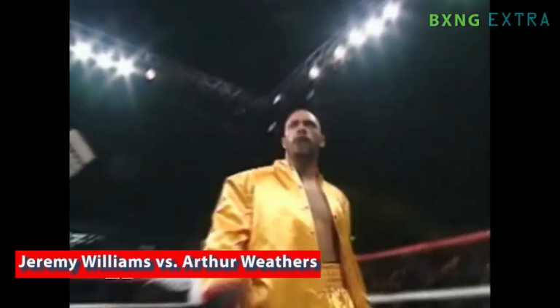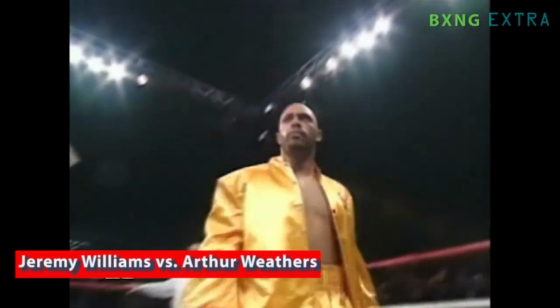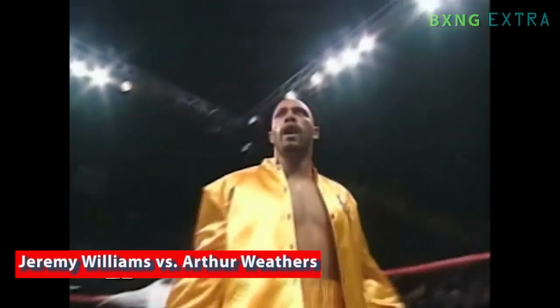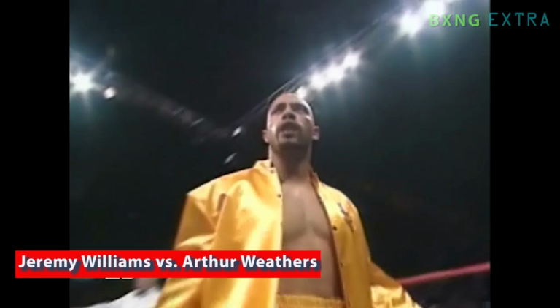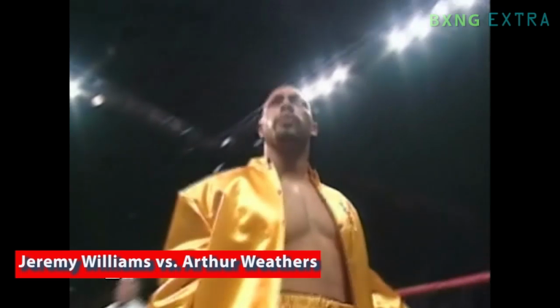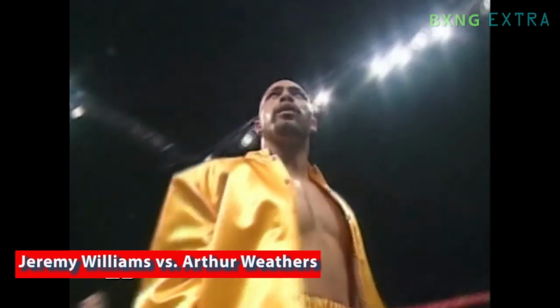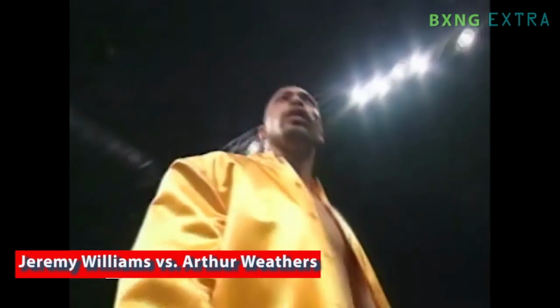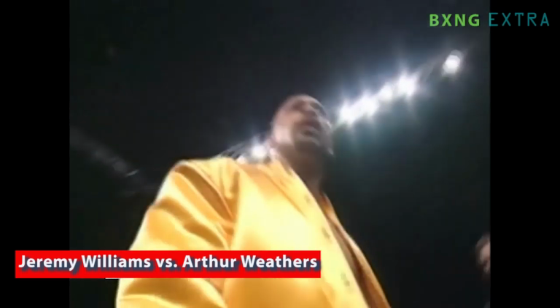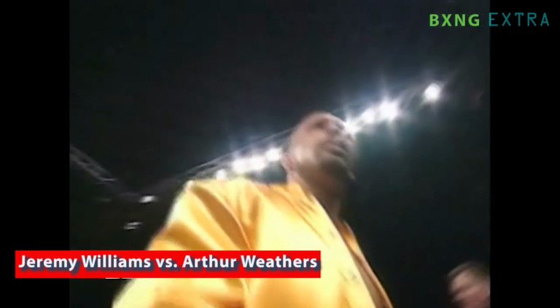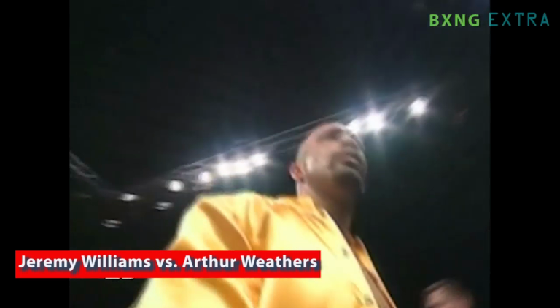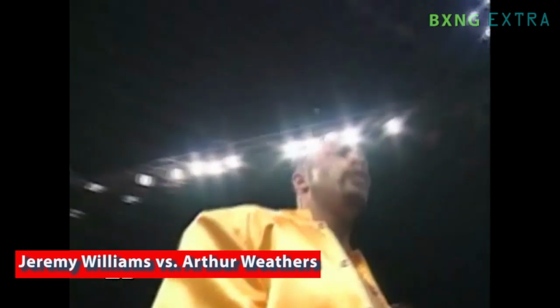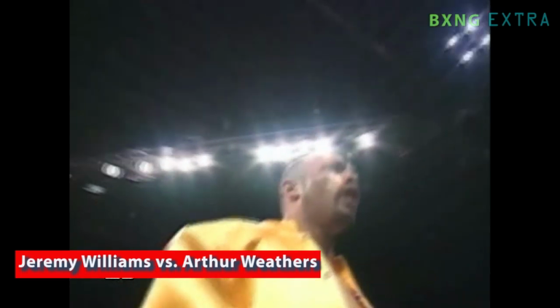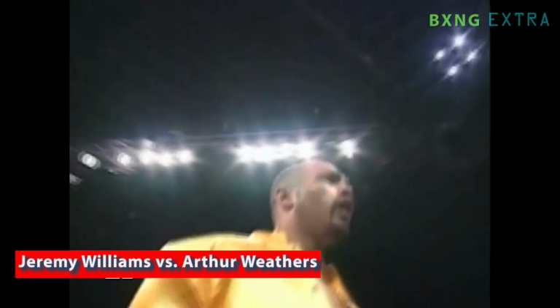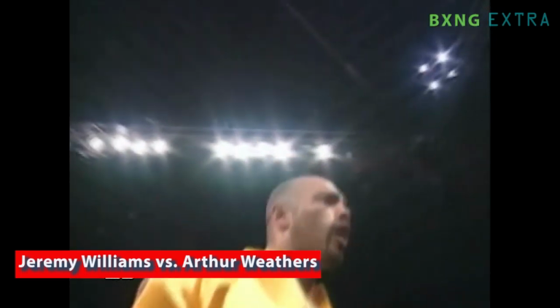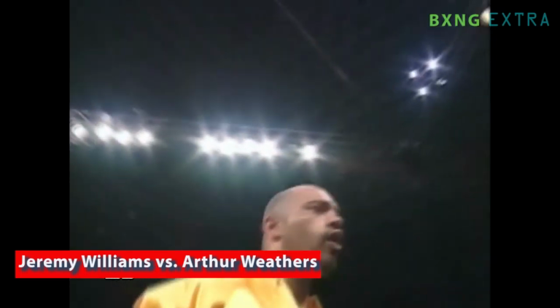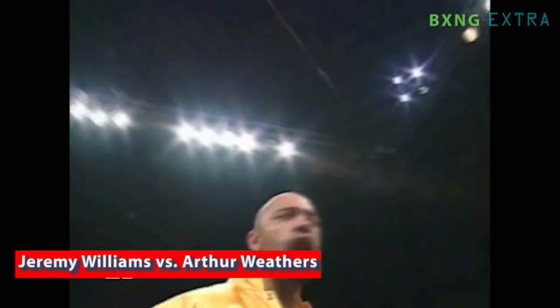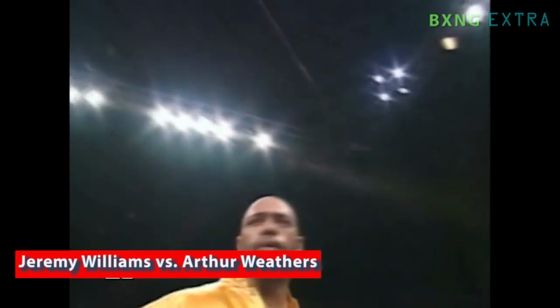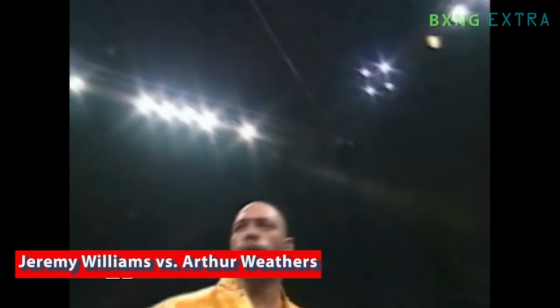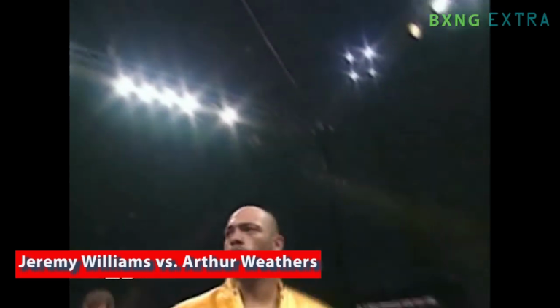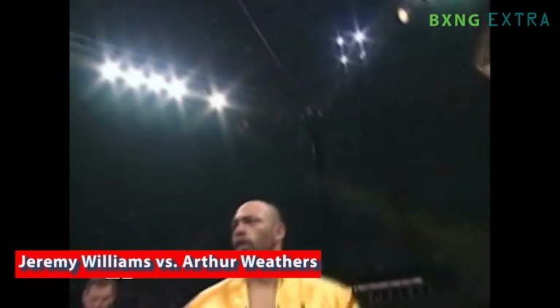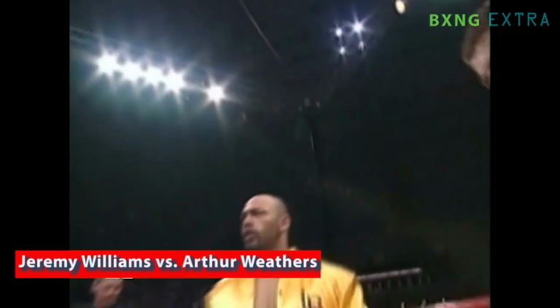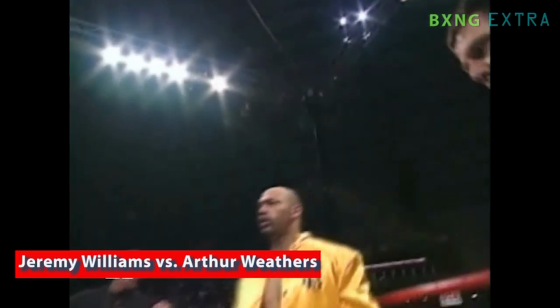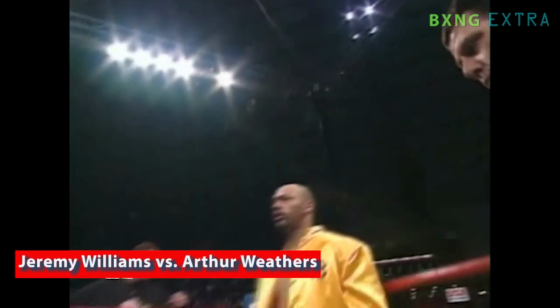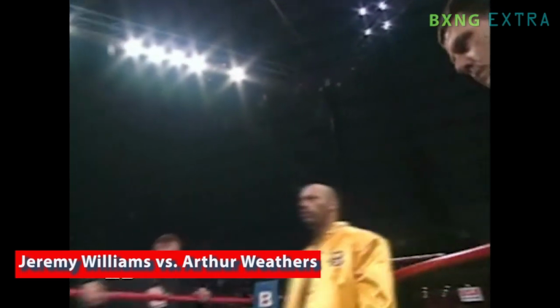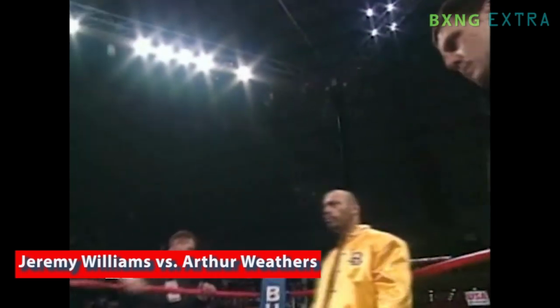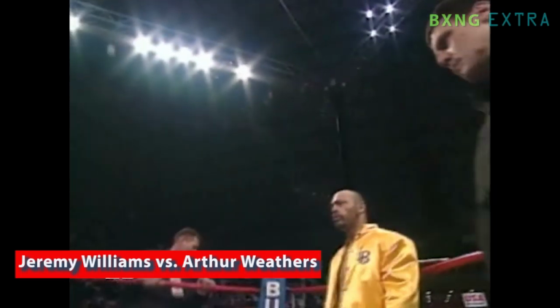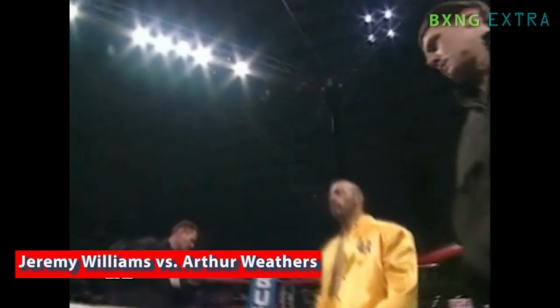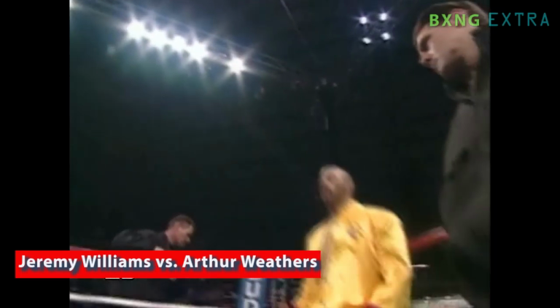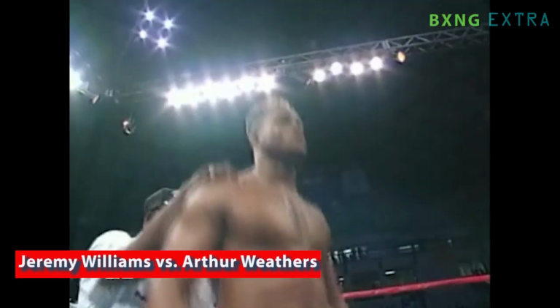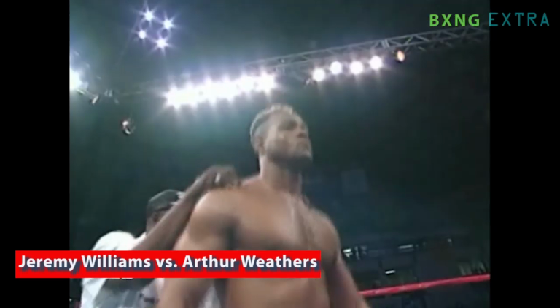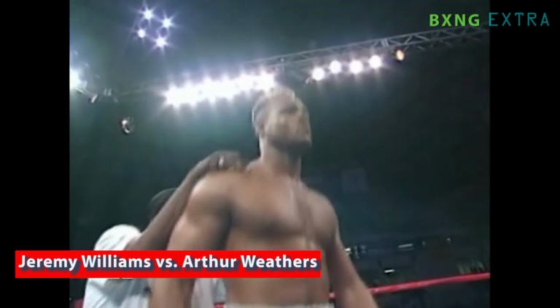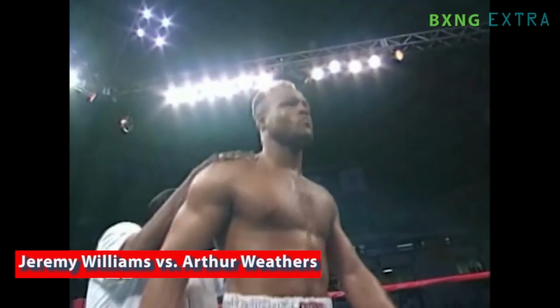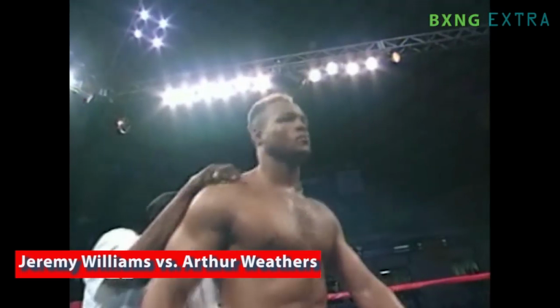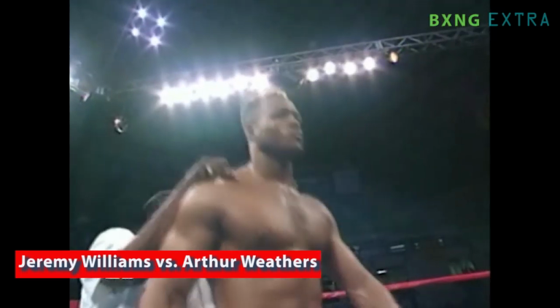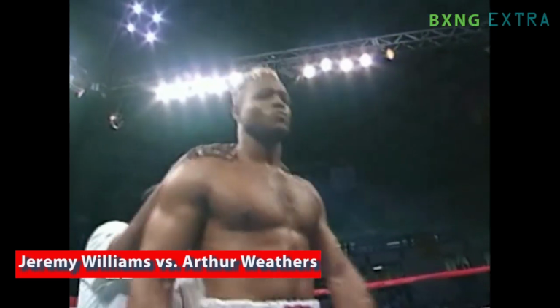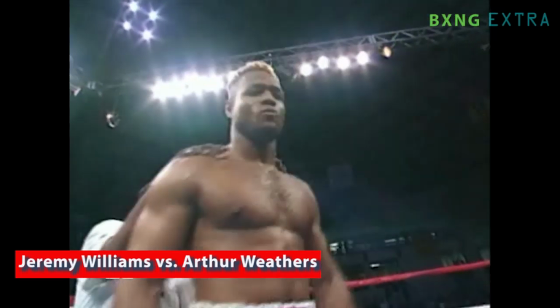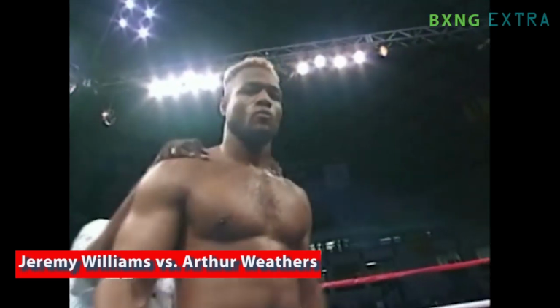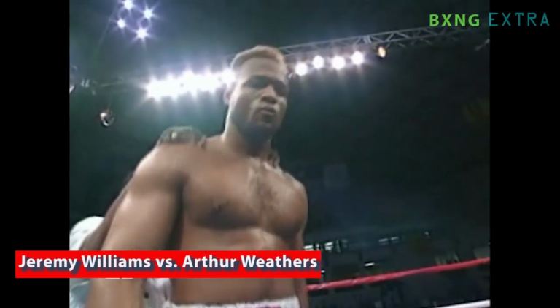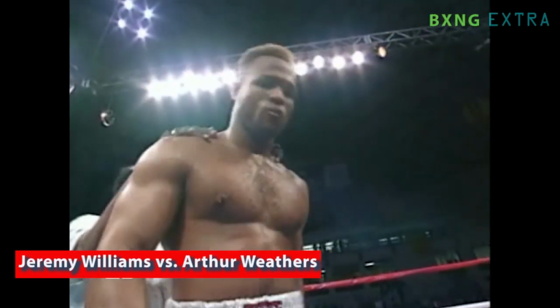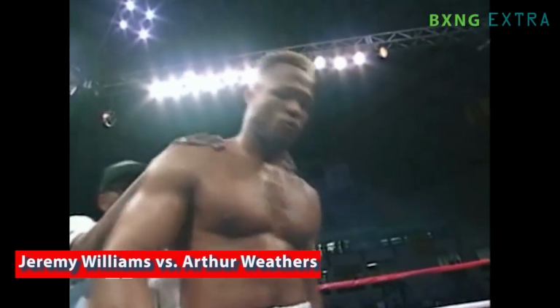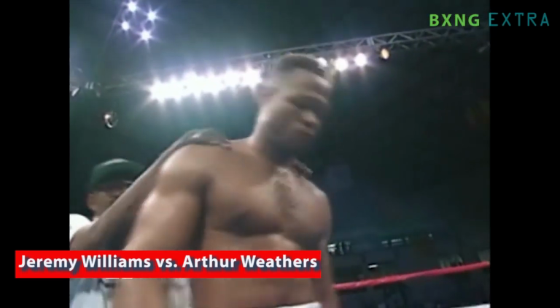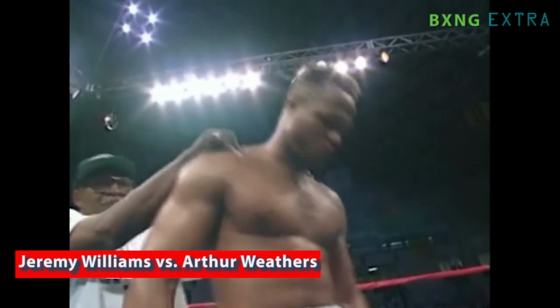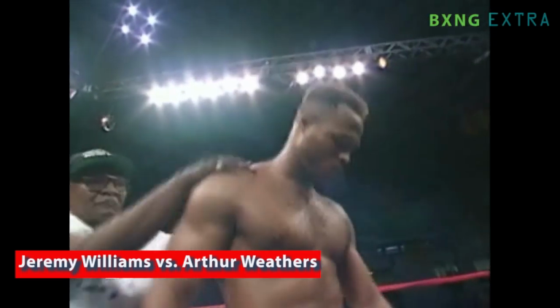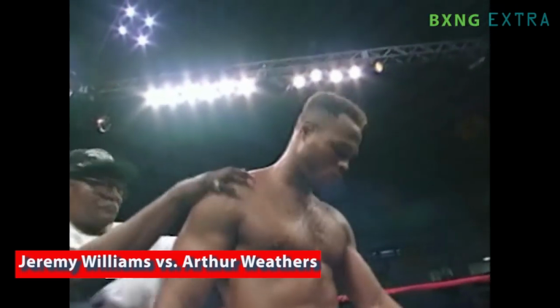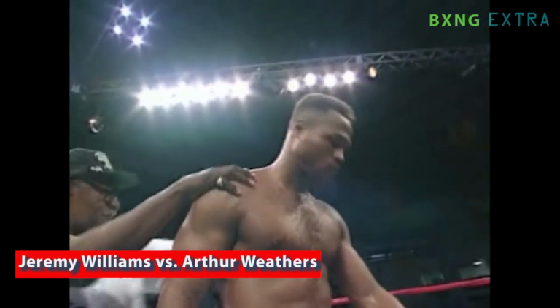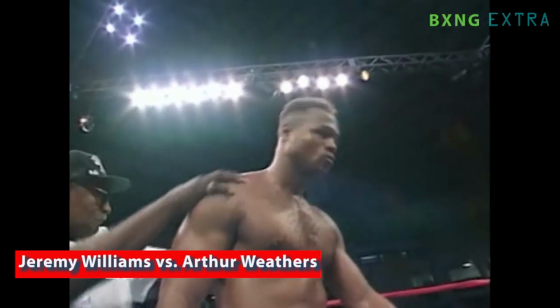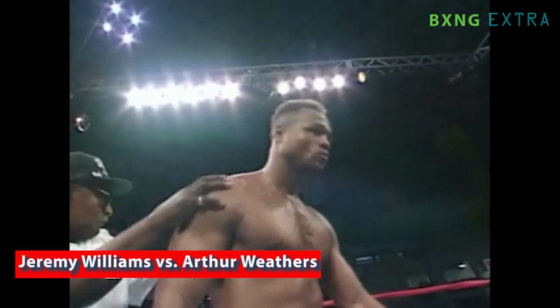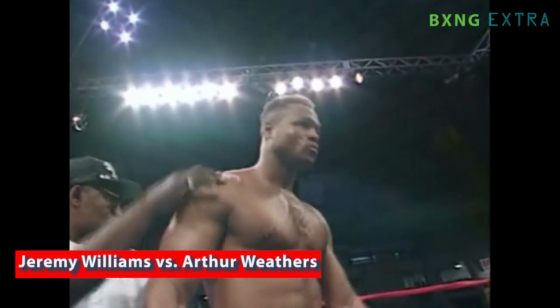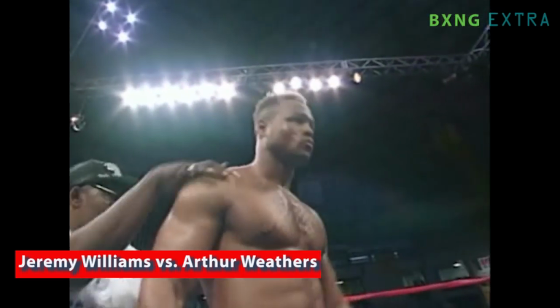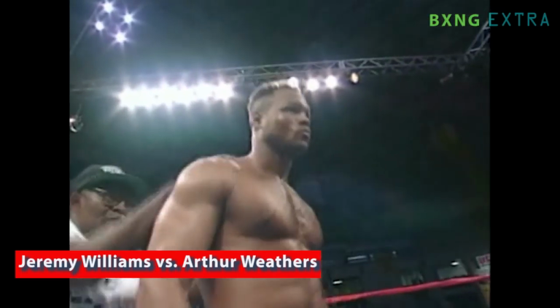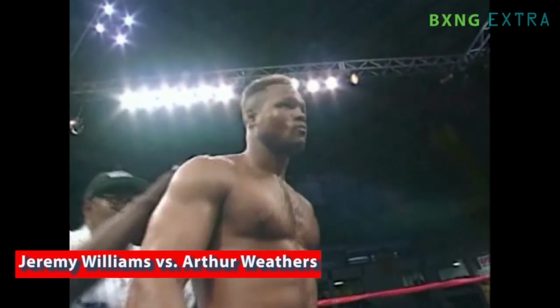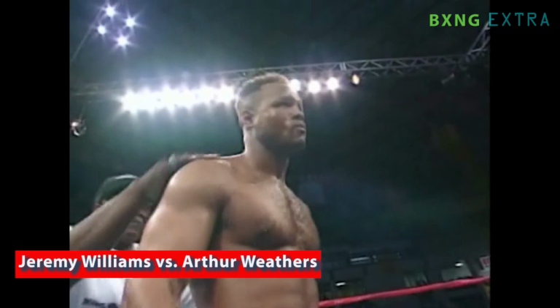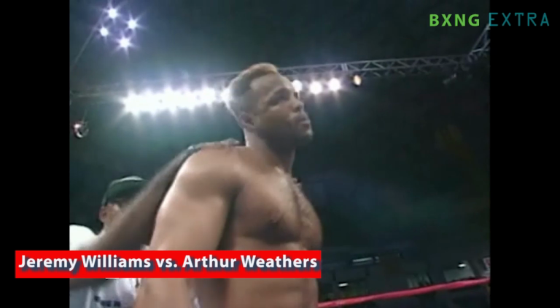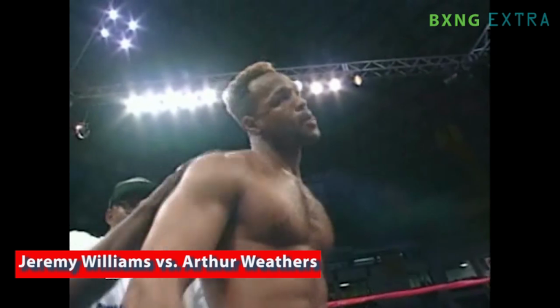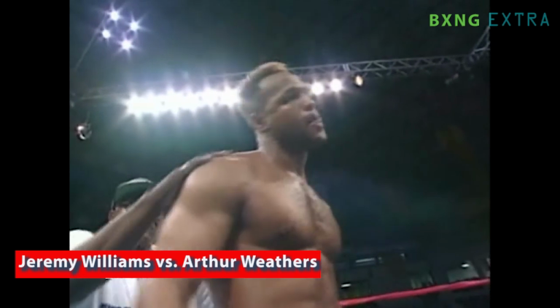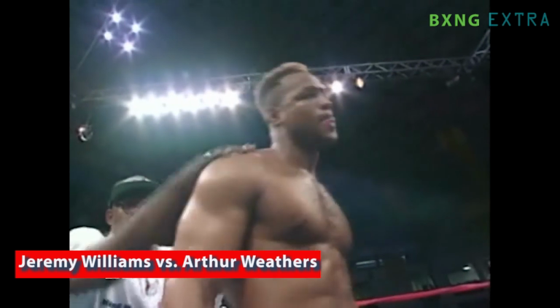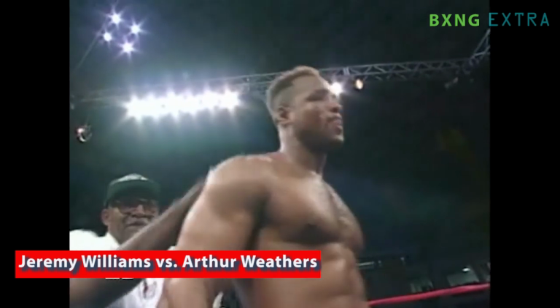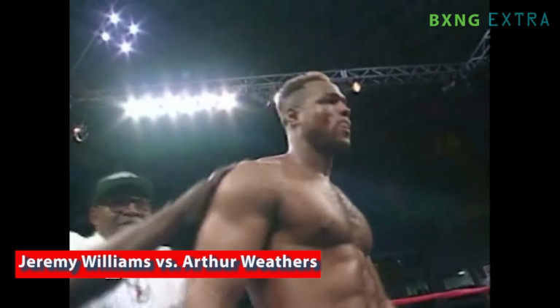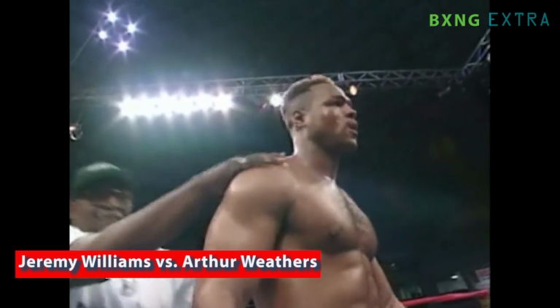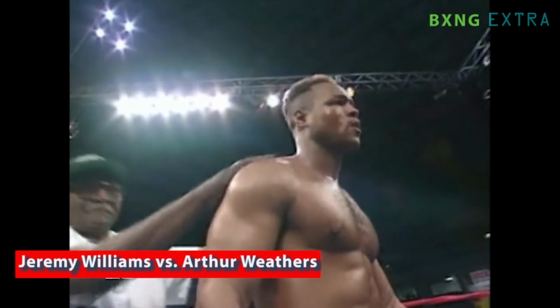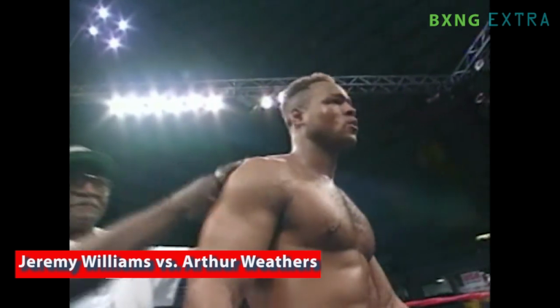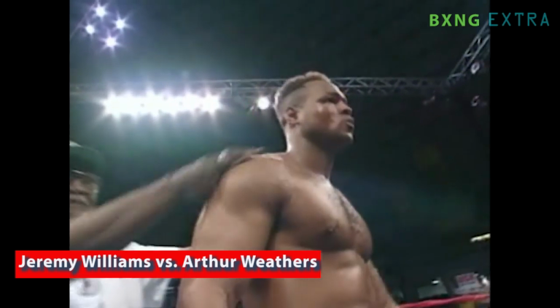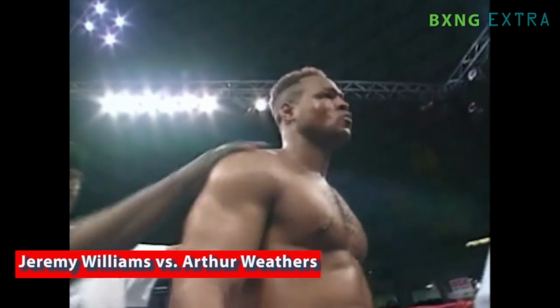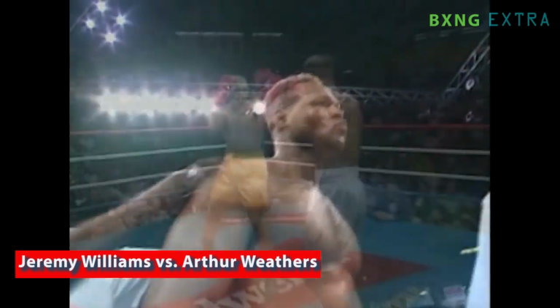Jeremy Williams had nine knockouts in a row, but his opponent Artur Weathers was hoping to bring that streak to an end.